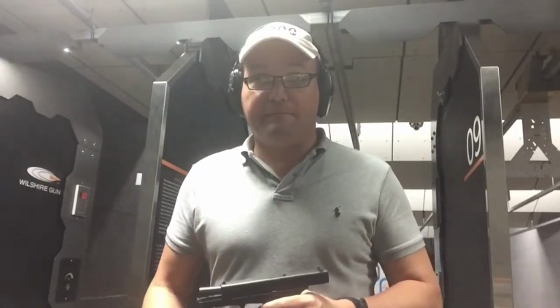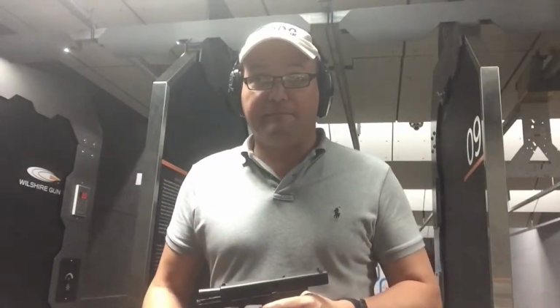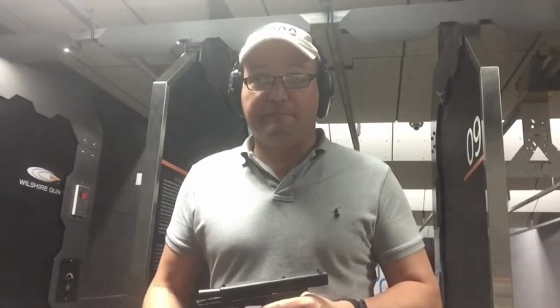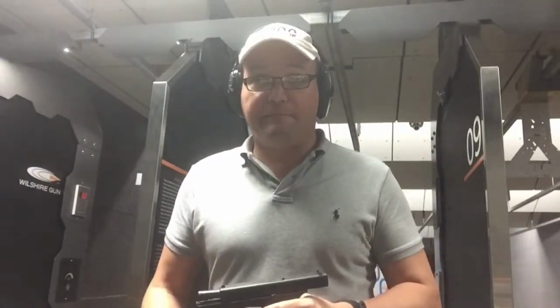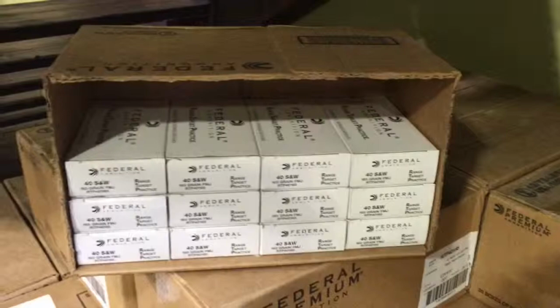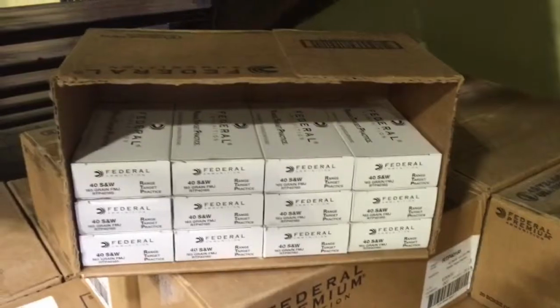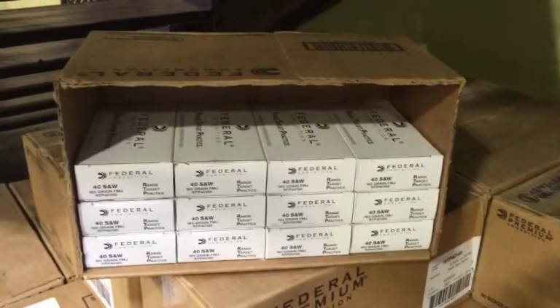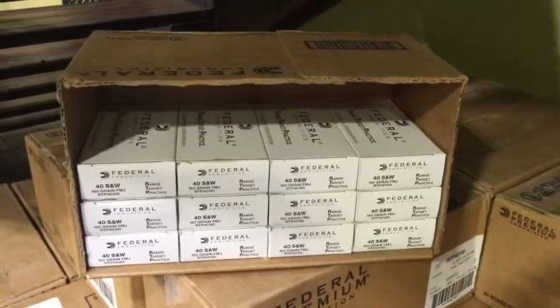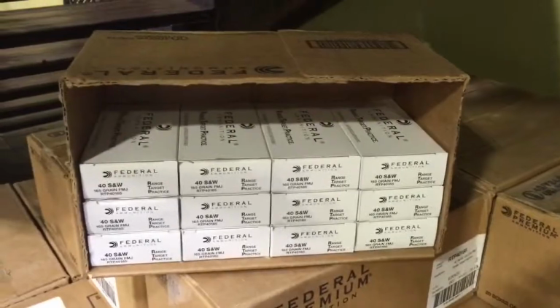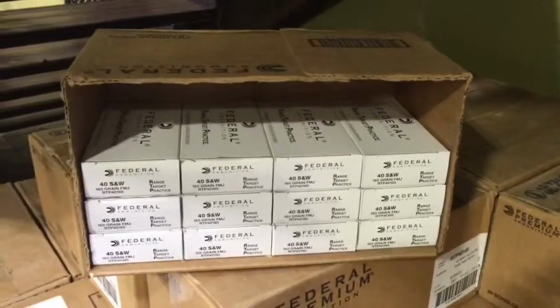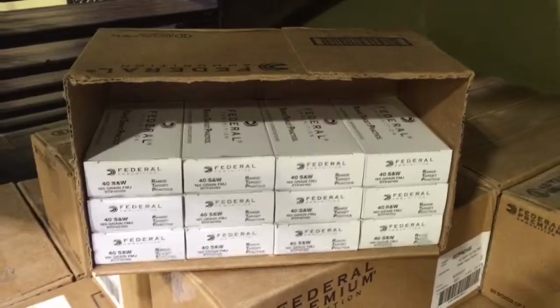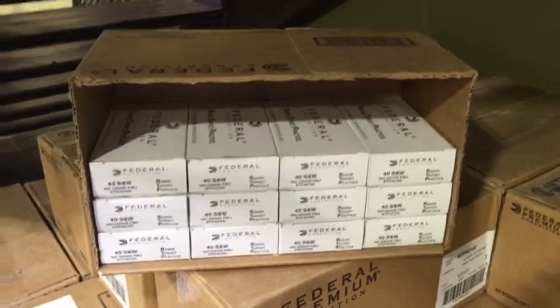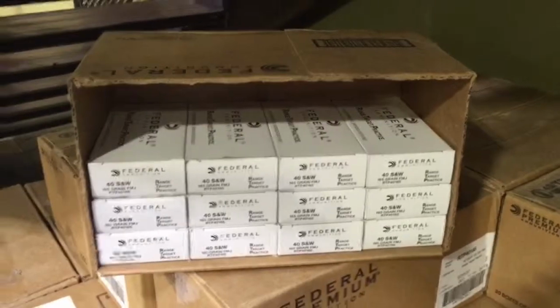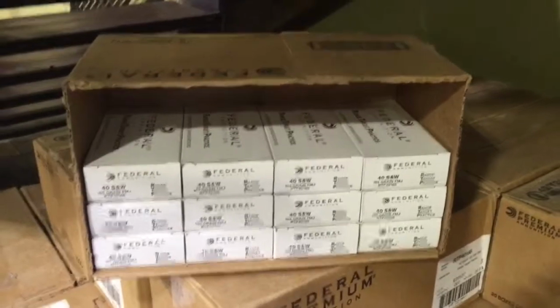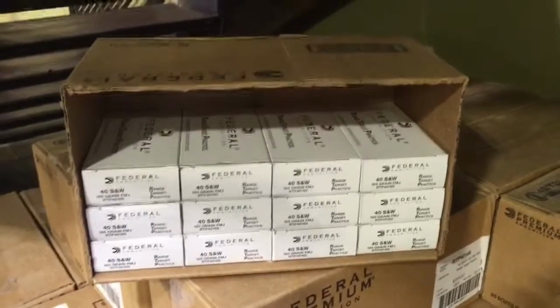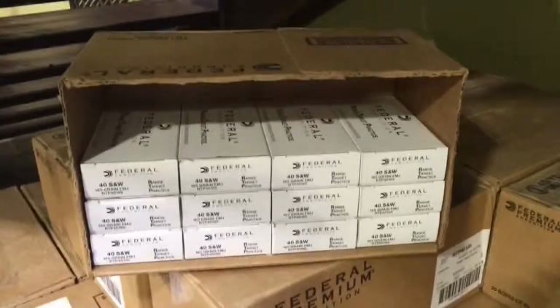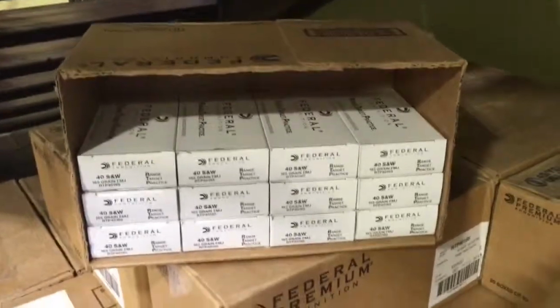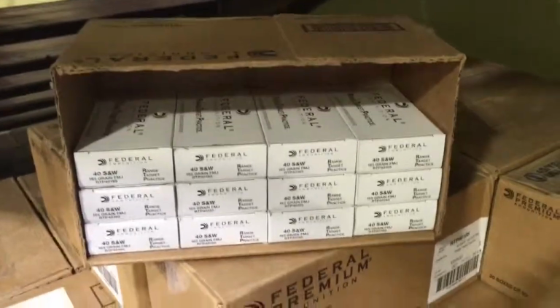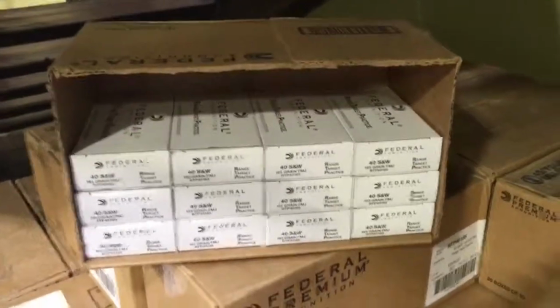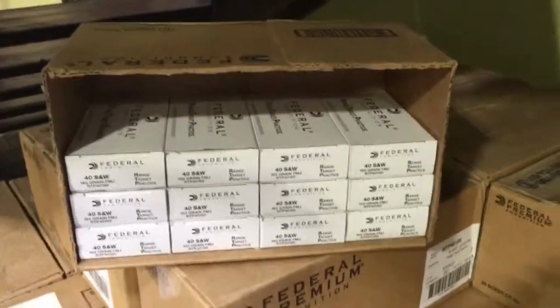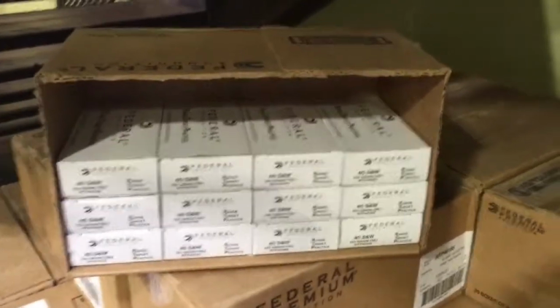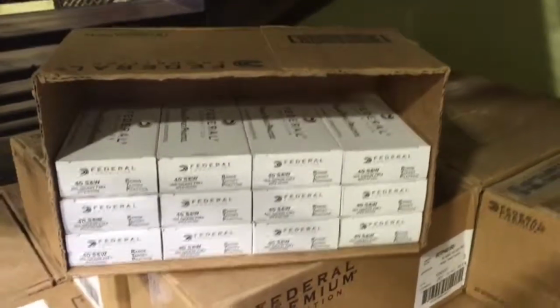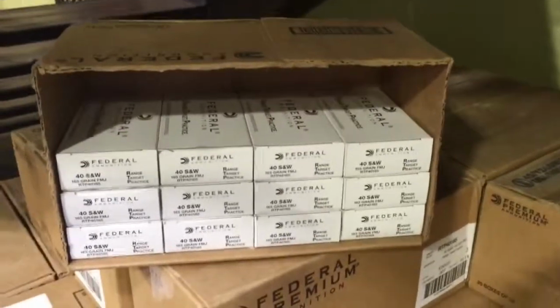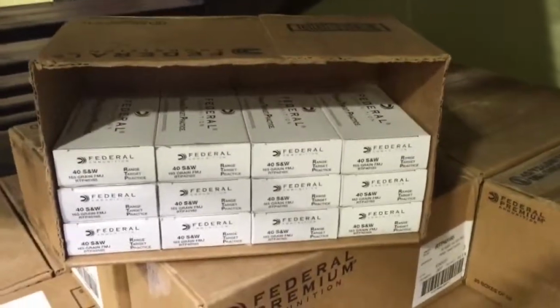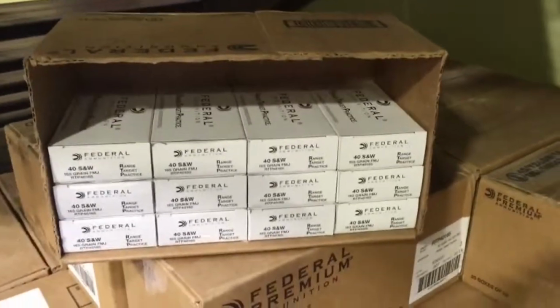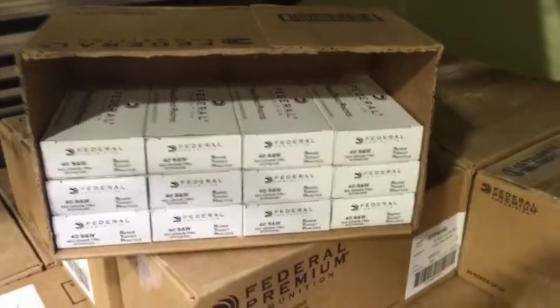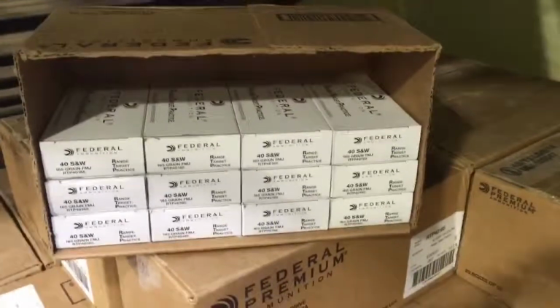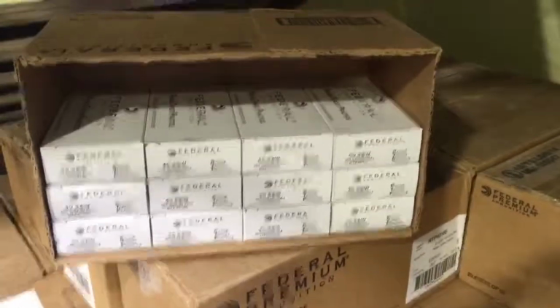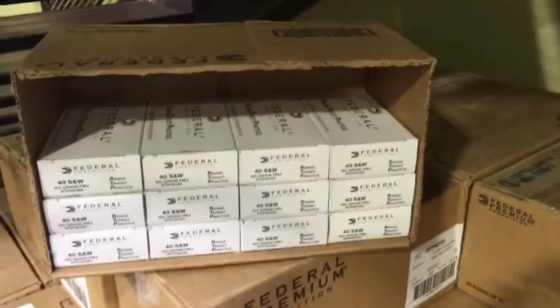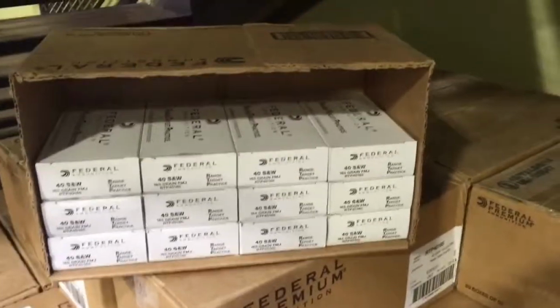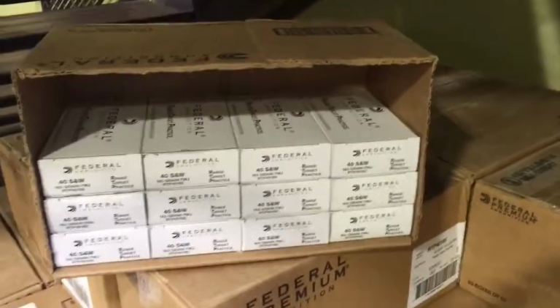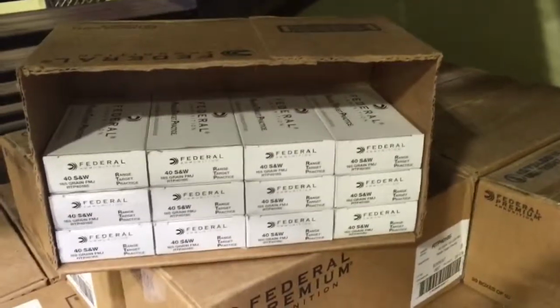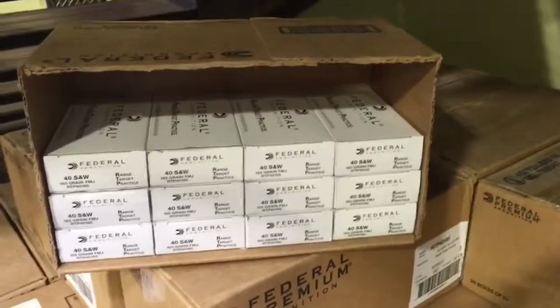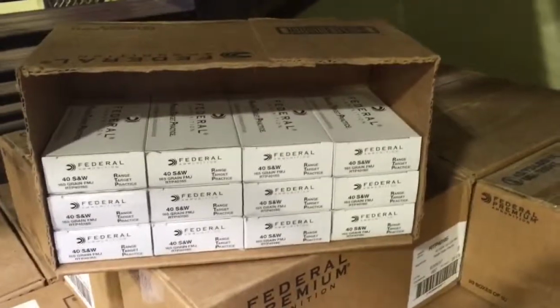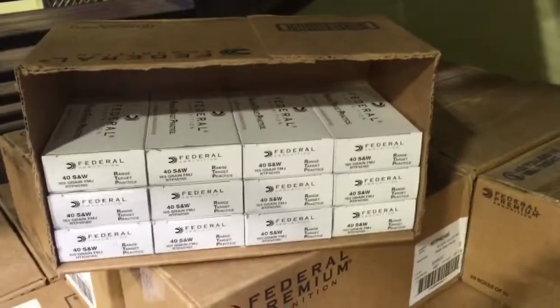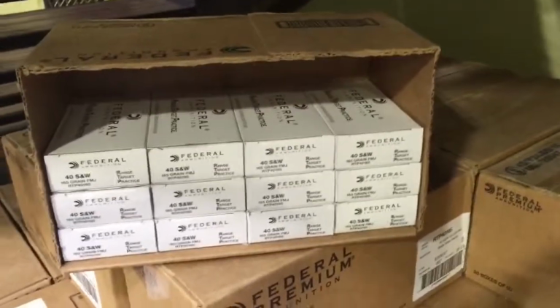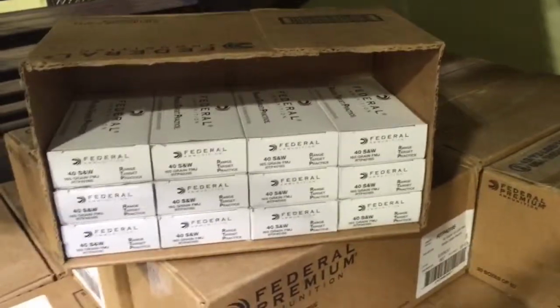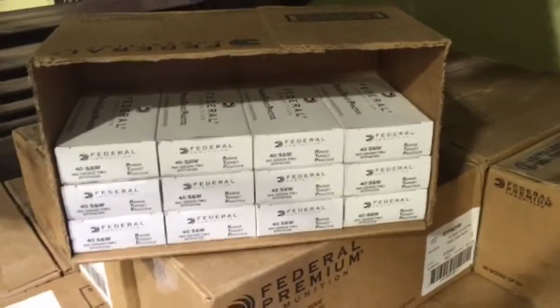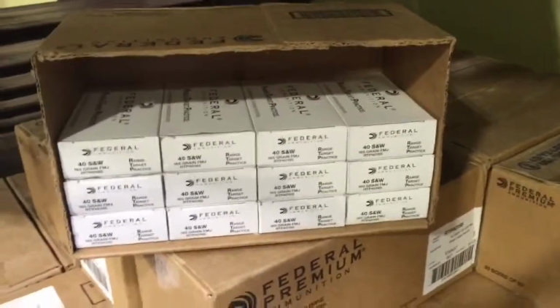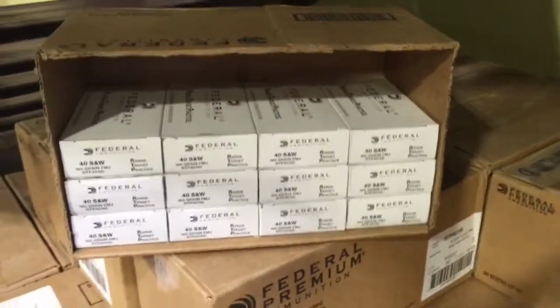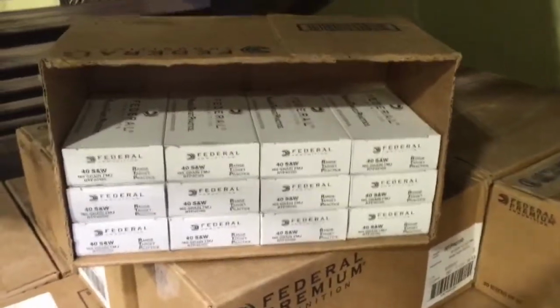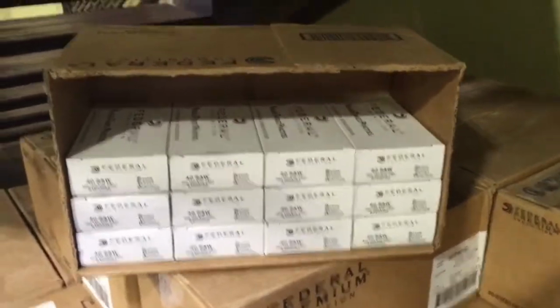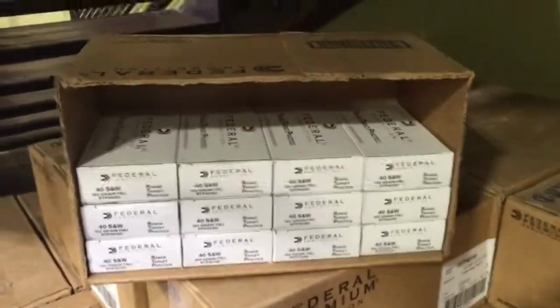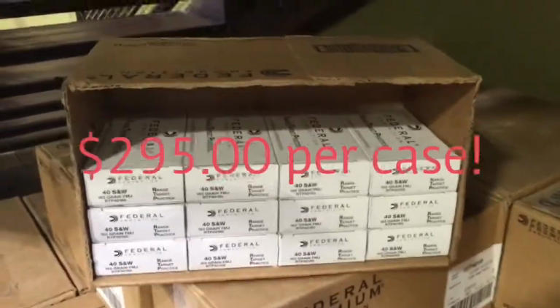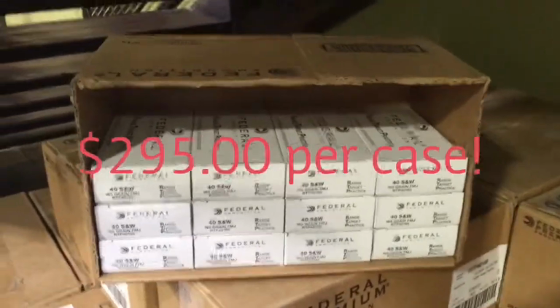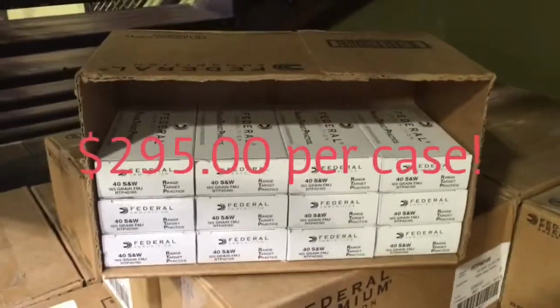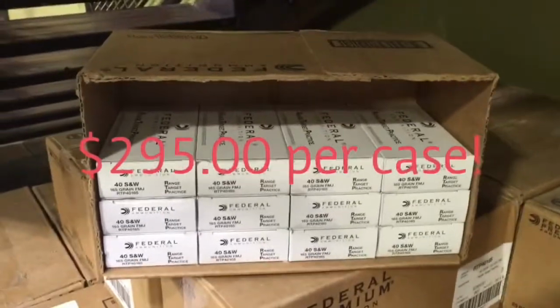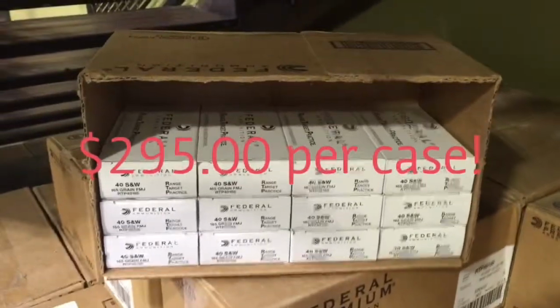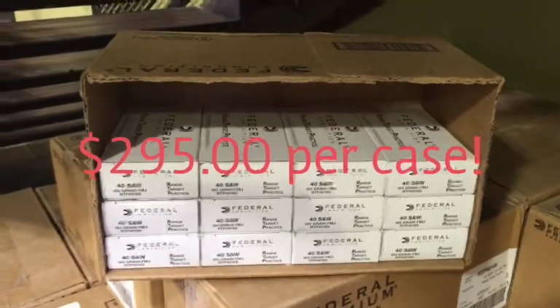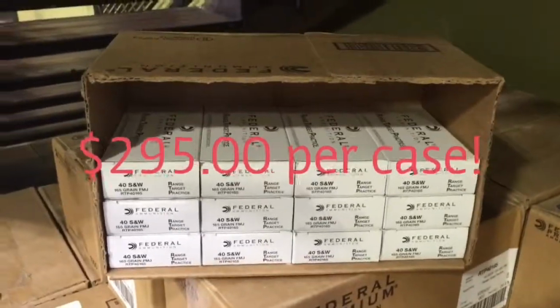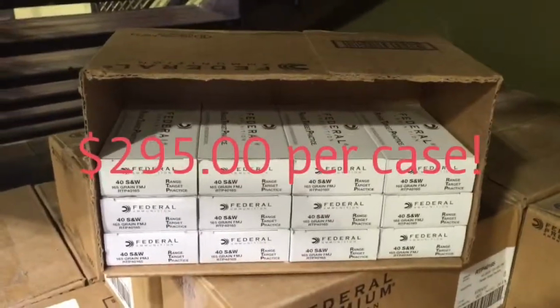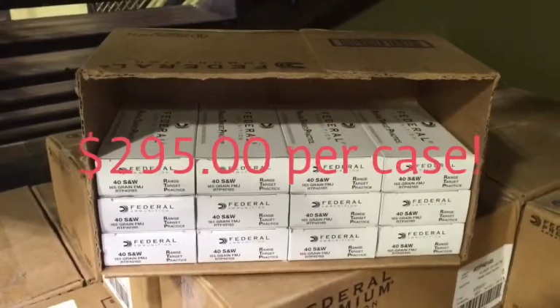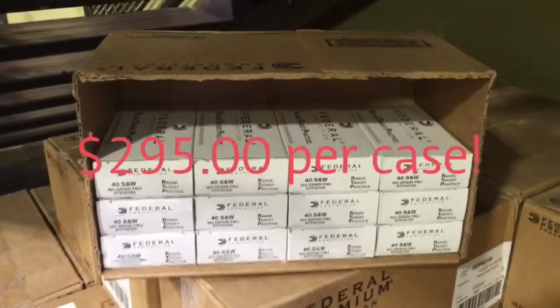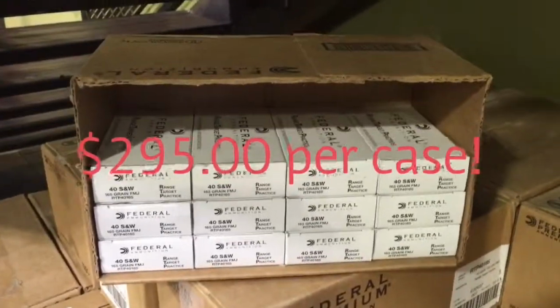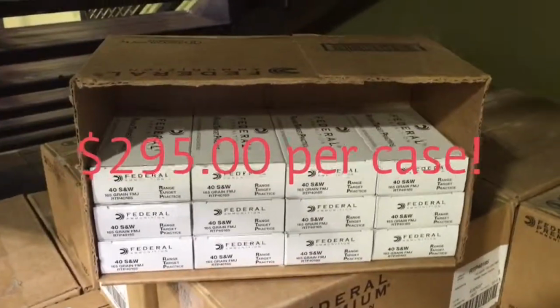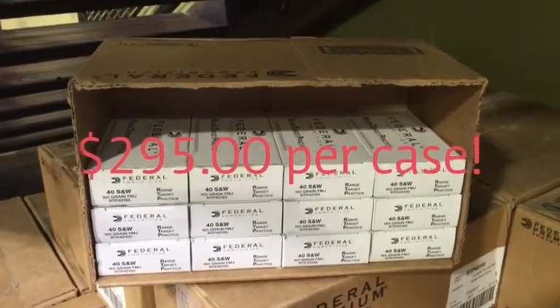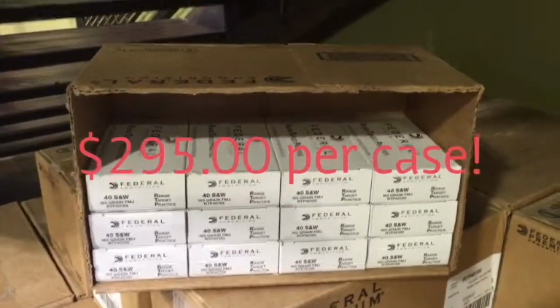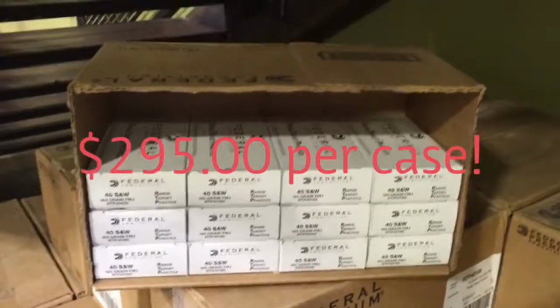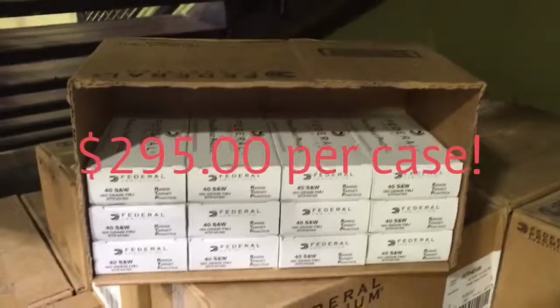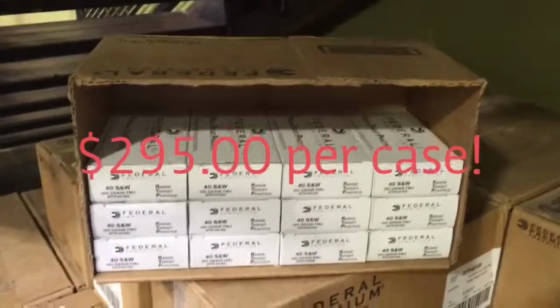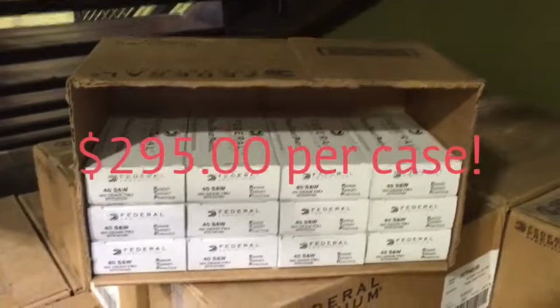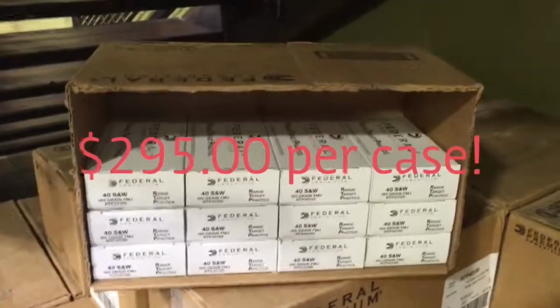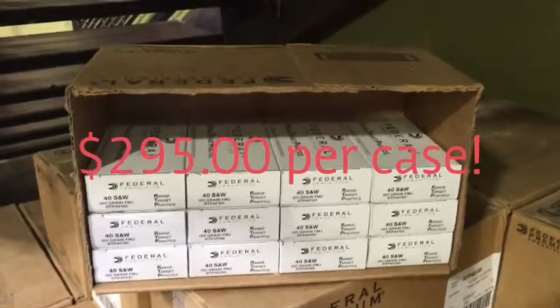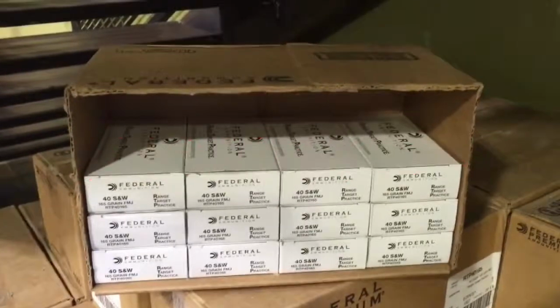Right now at Wilshire Gun, cases of the .40 caliber are $0.295 per round. That's an exceptional deal.